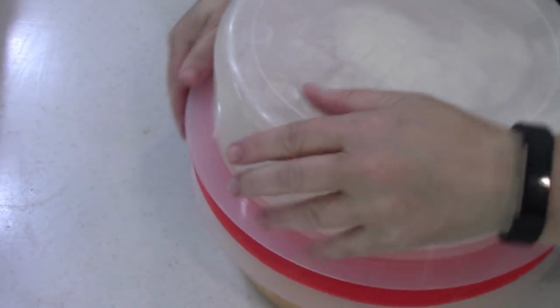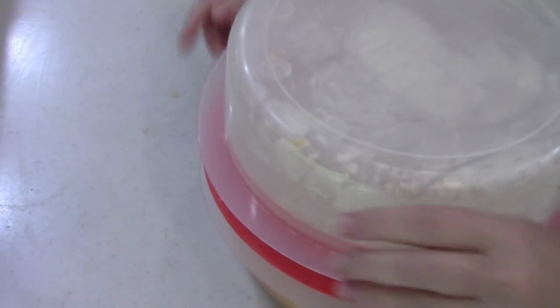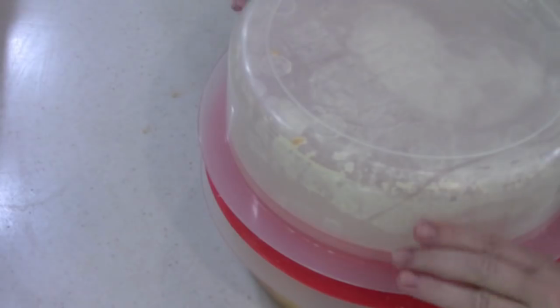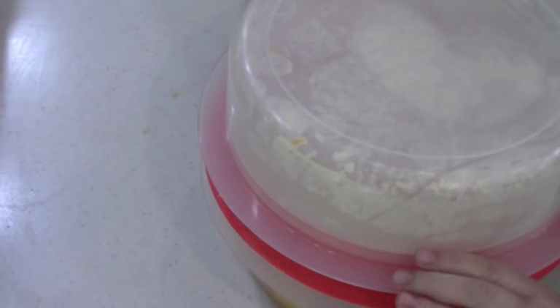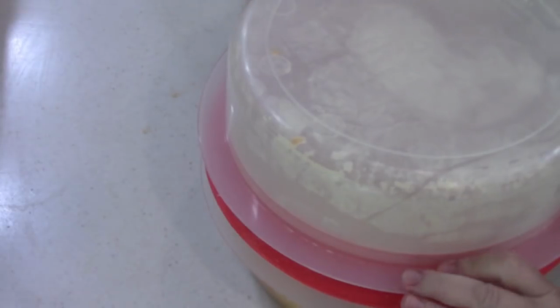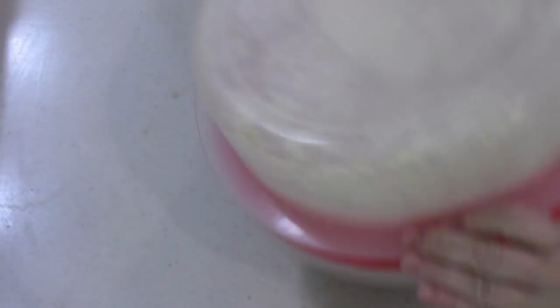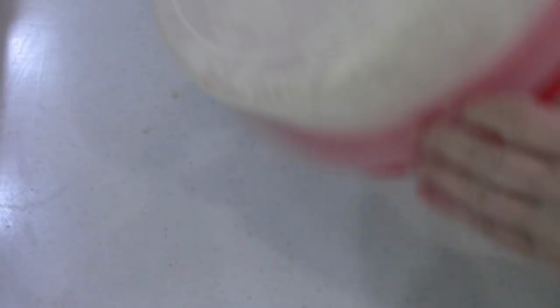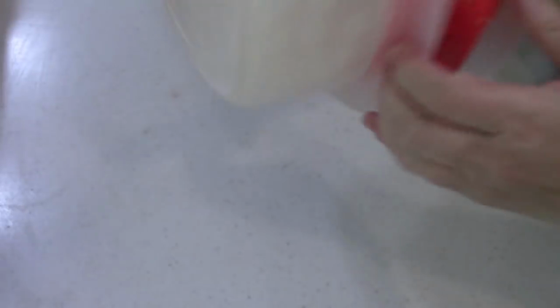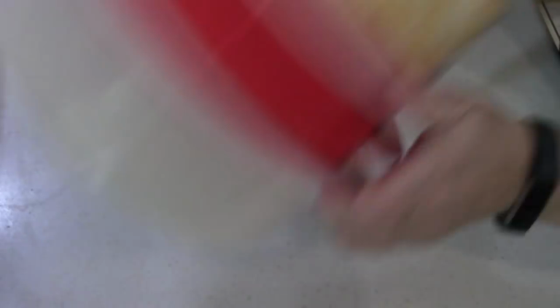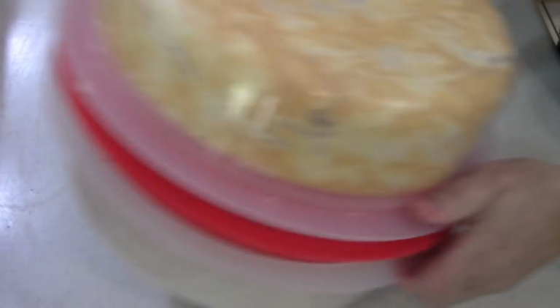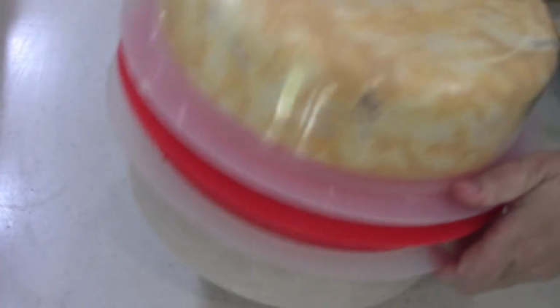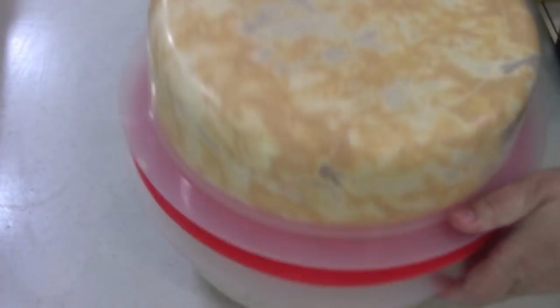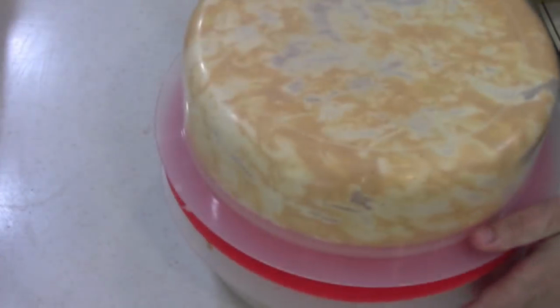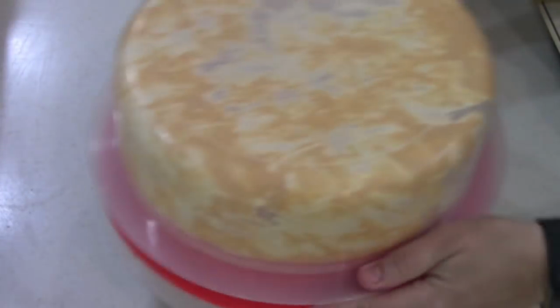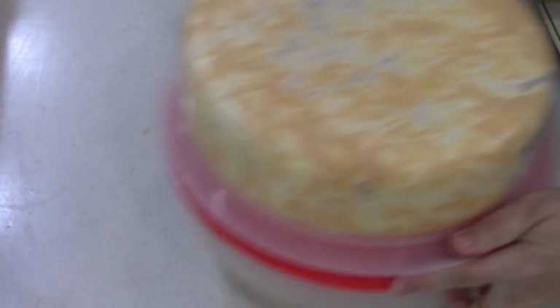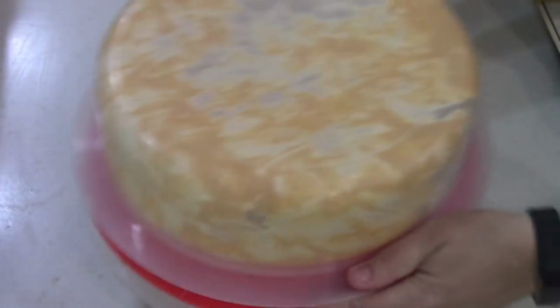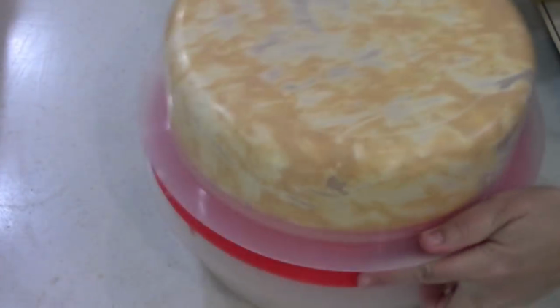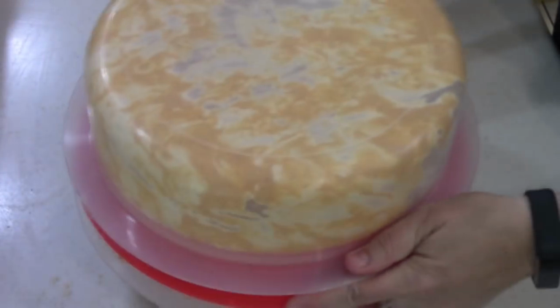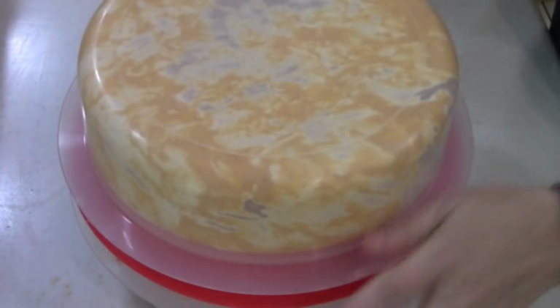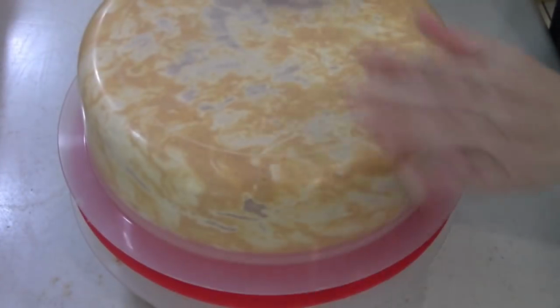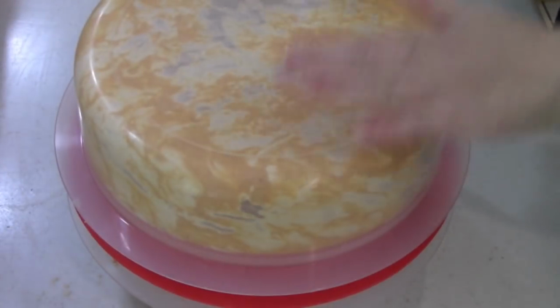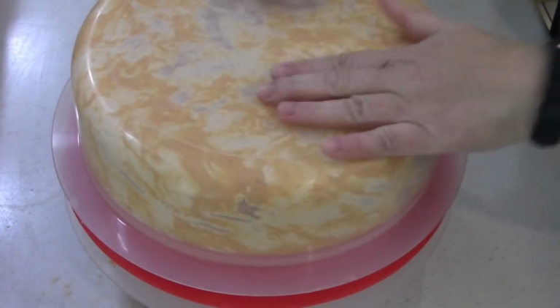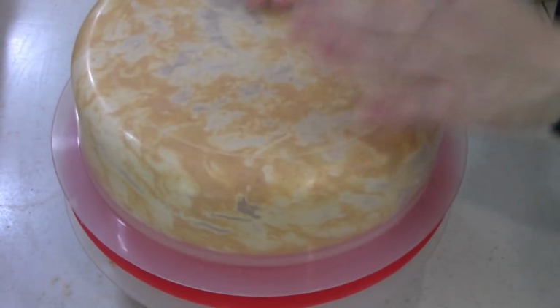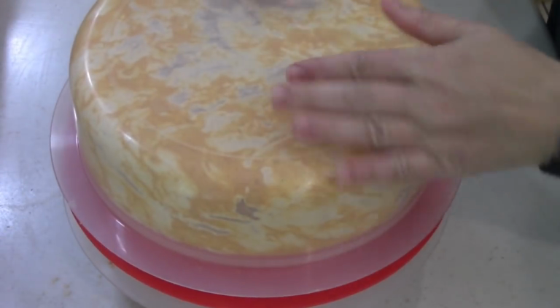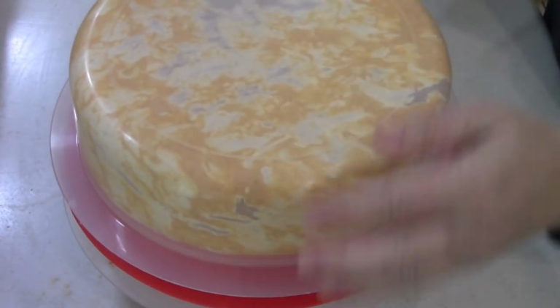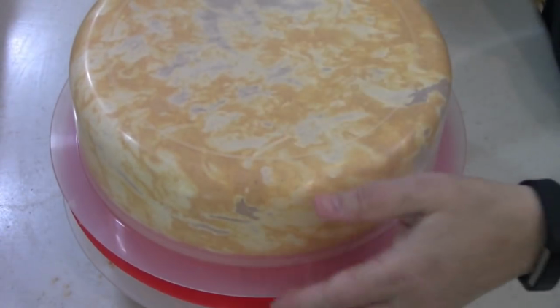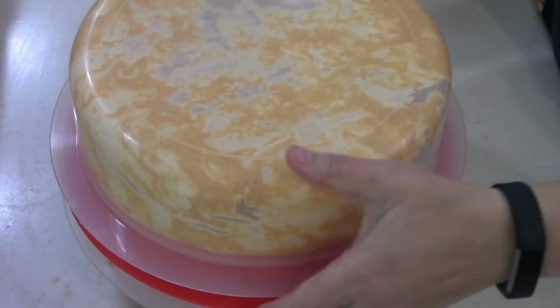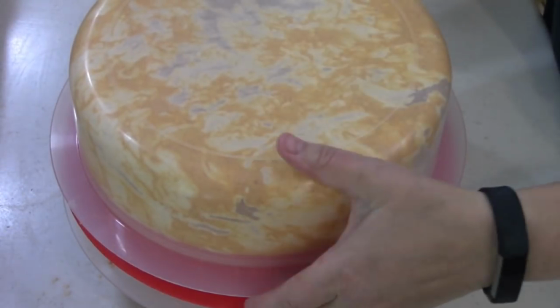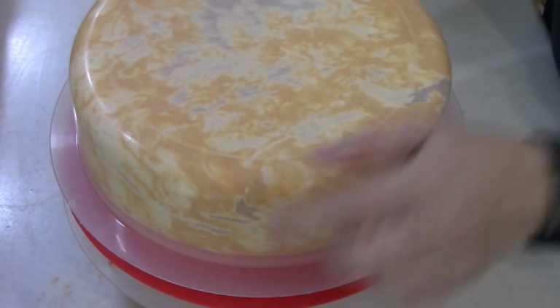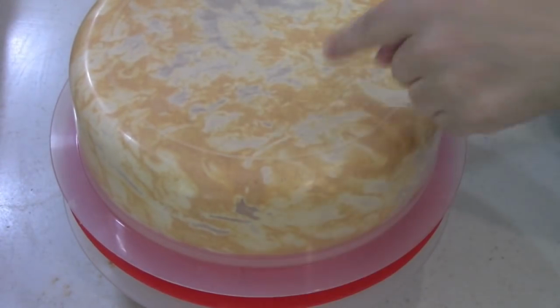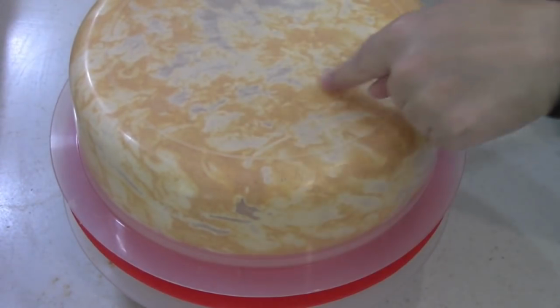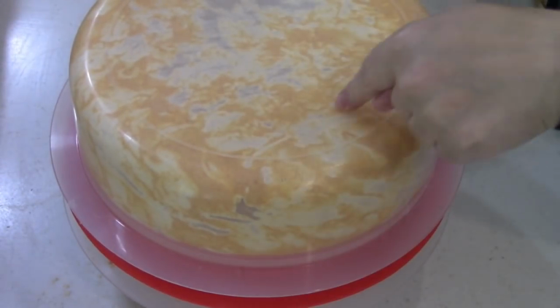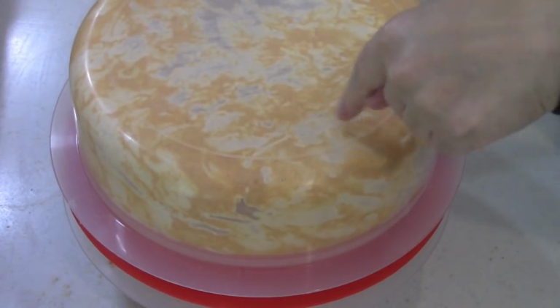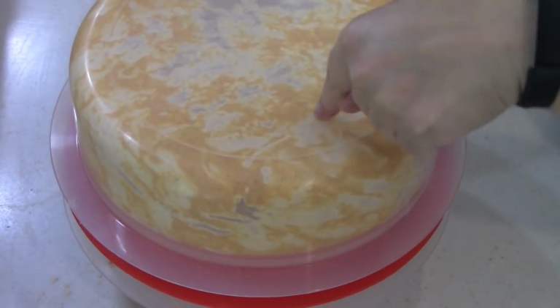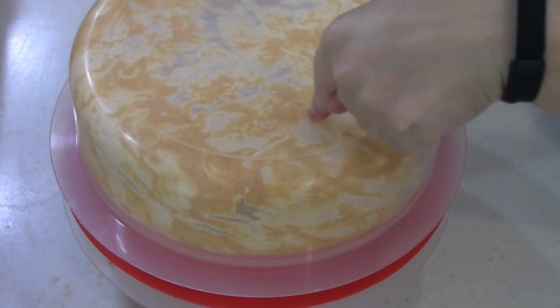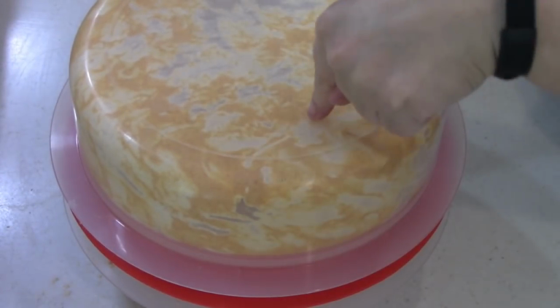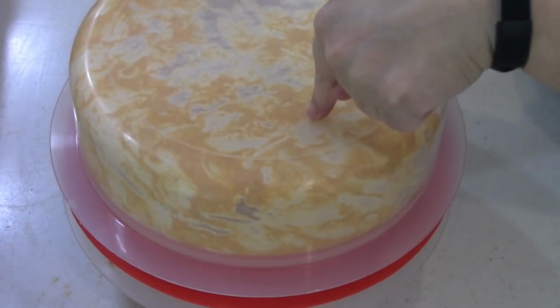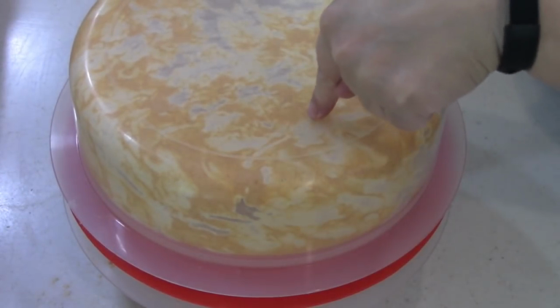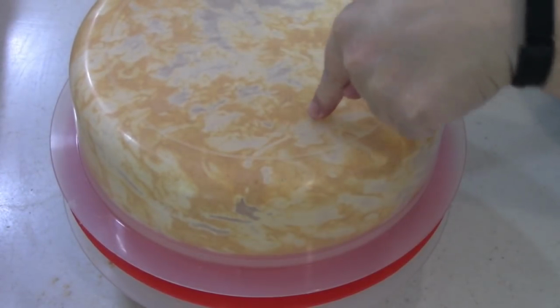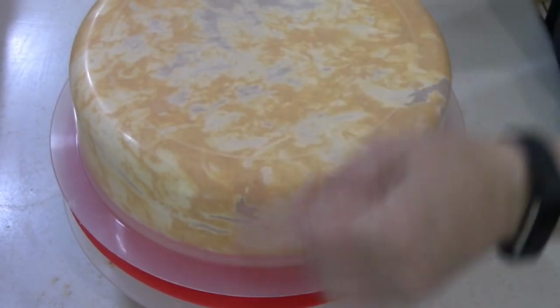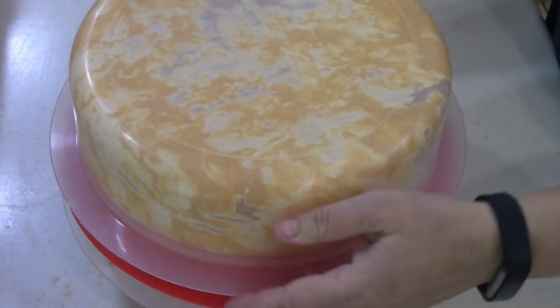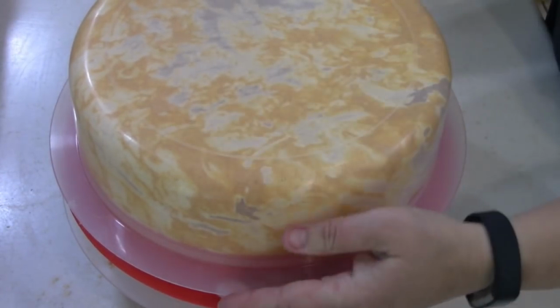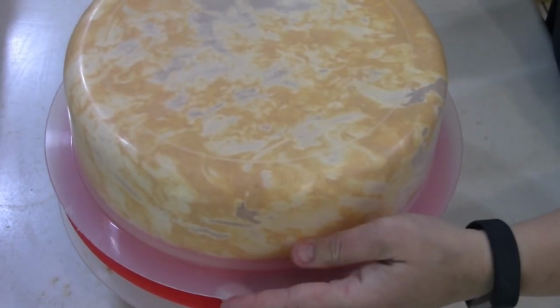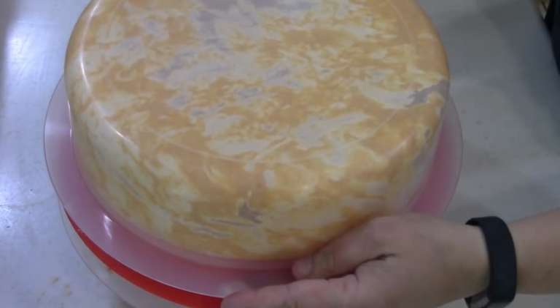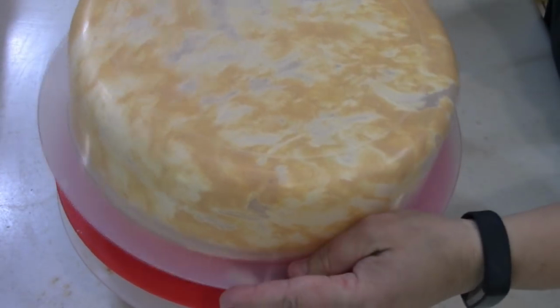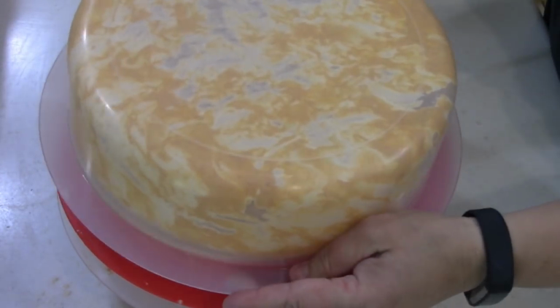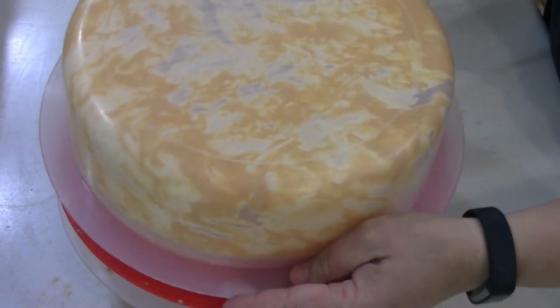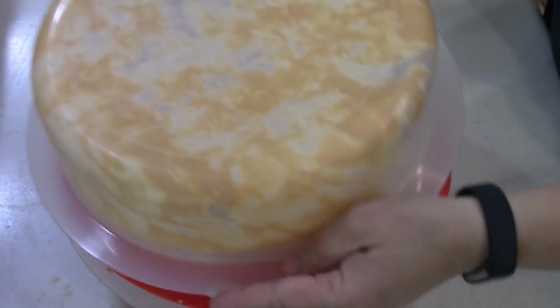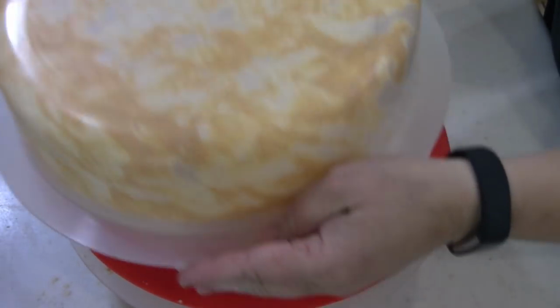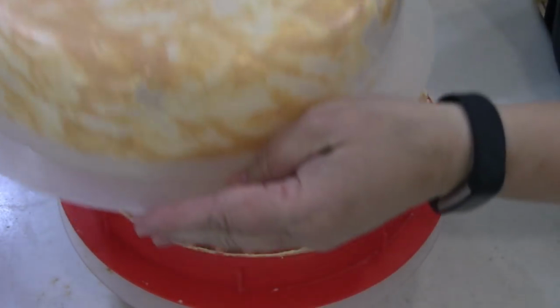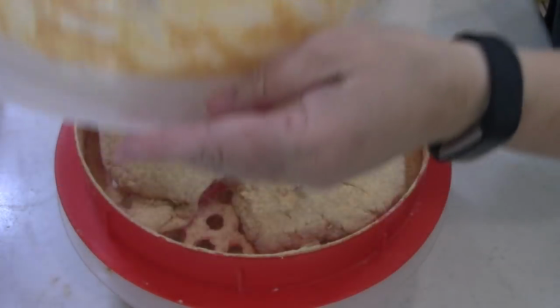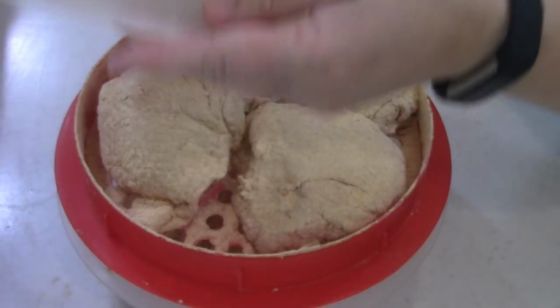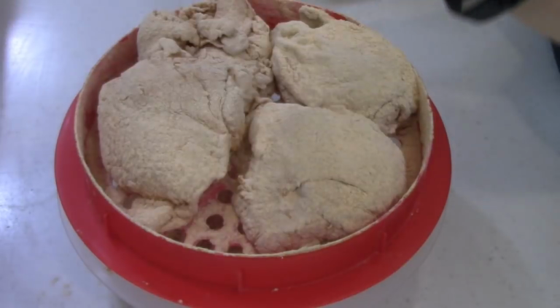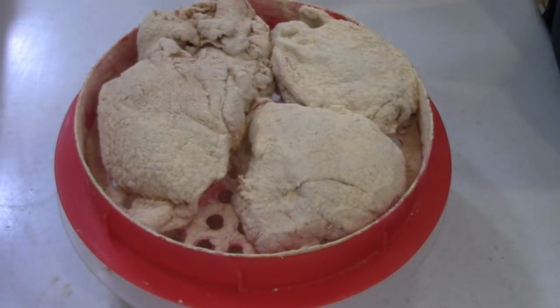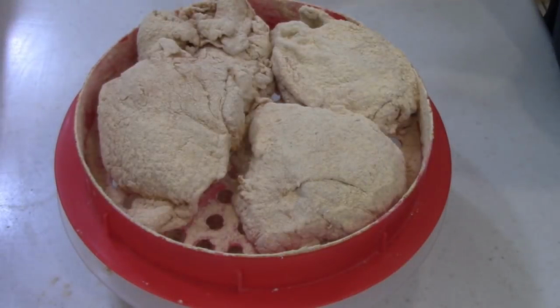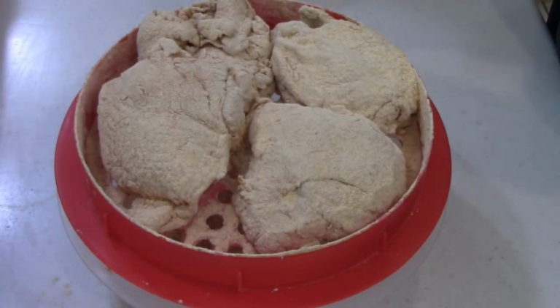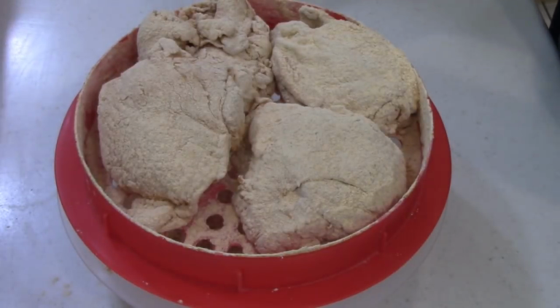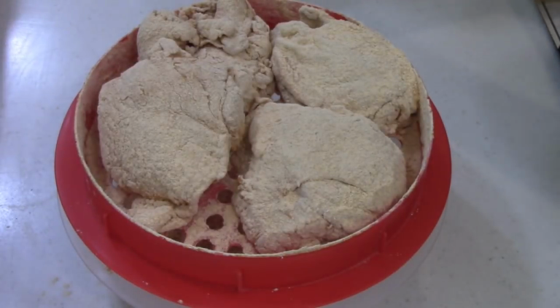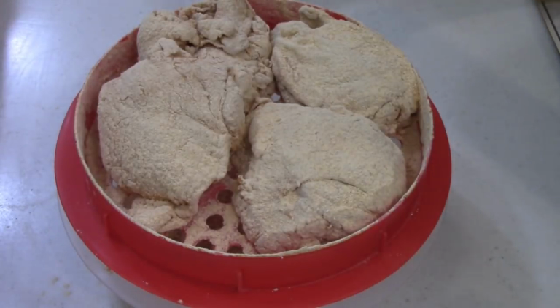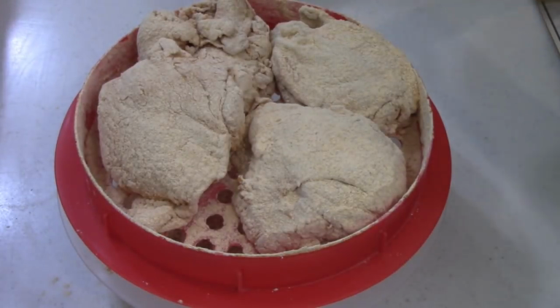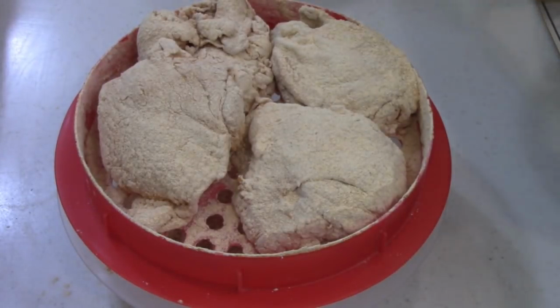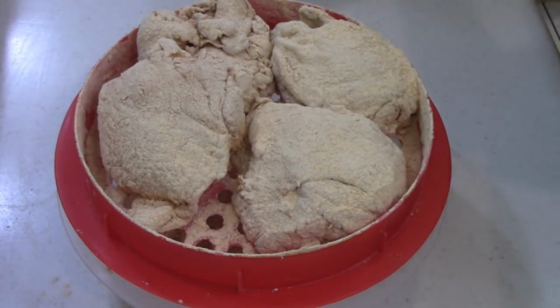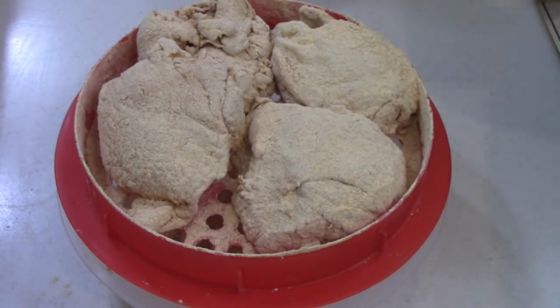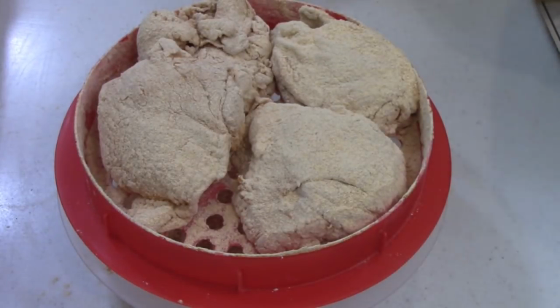It's a guessing game. I should have guessed right because it's wet right there. Oh, that's beautiful.